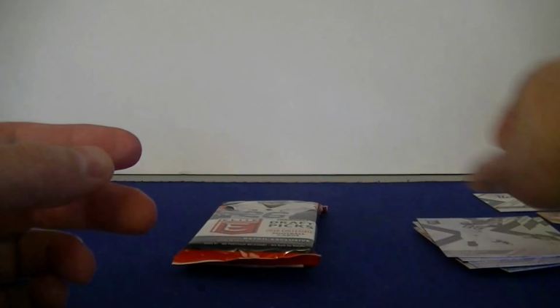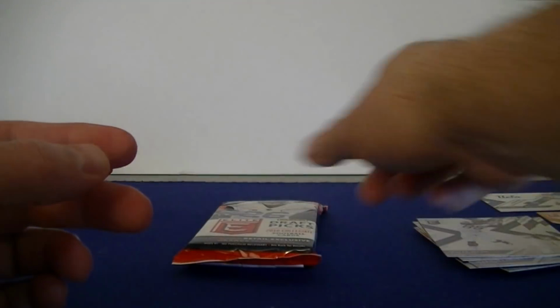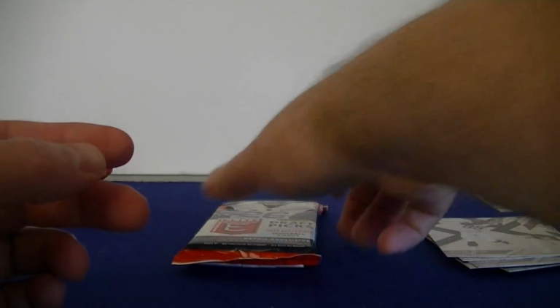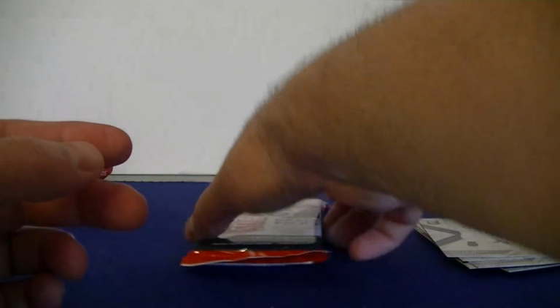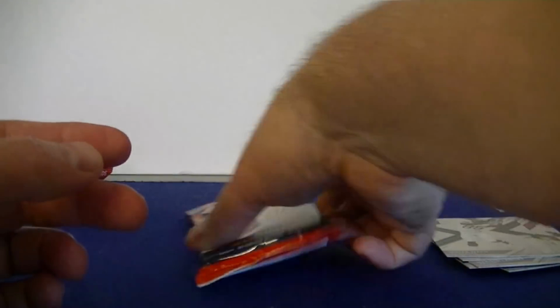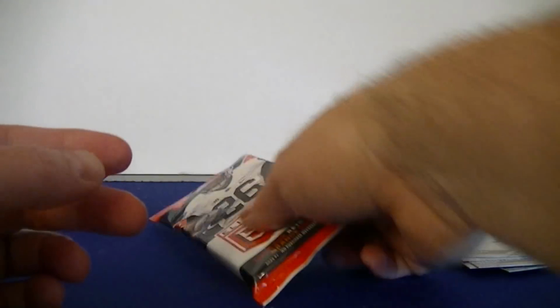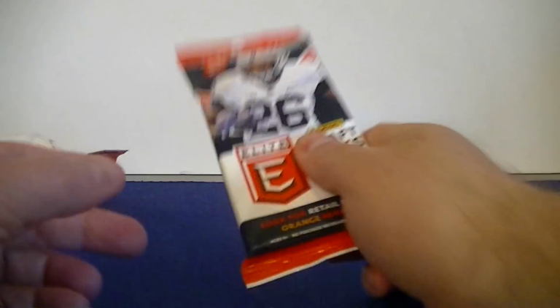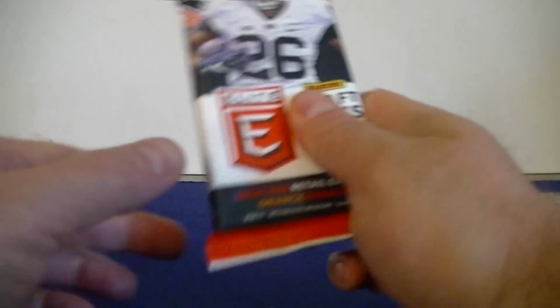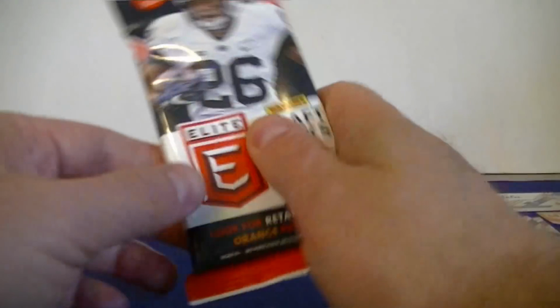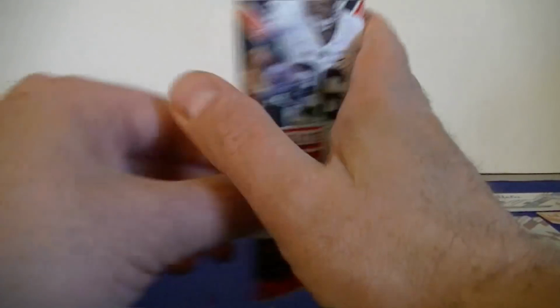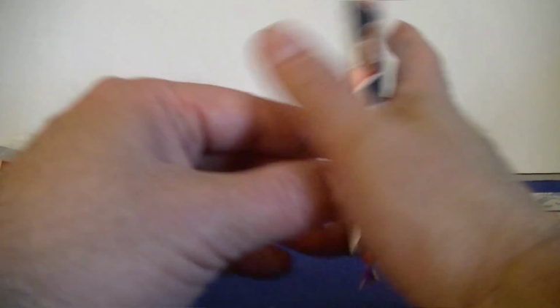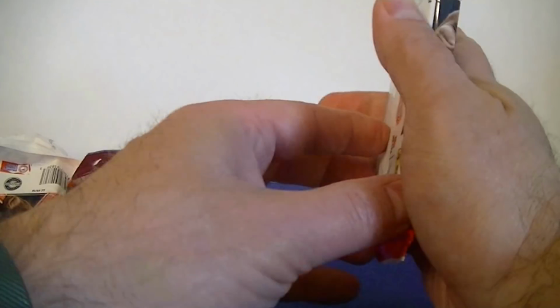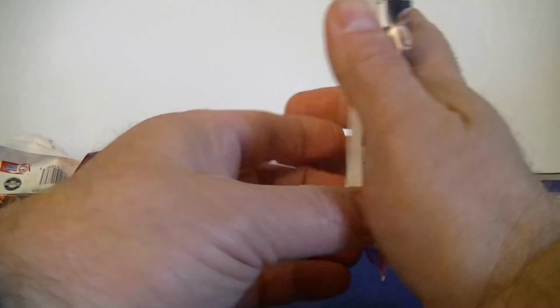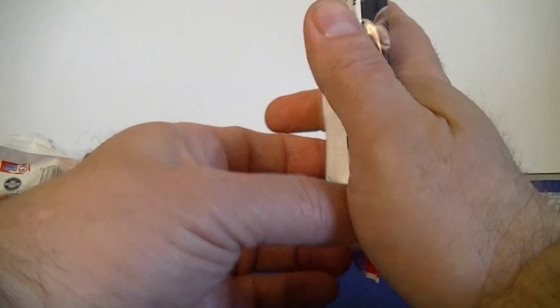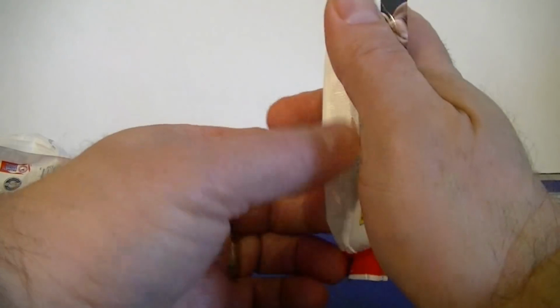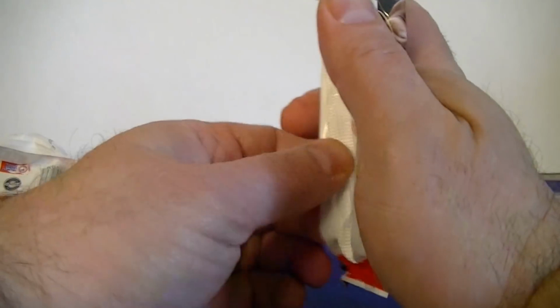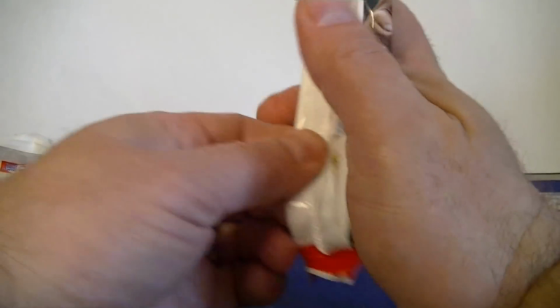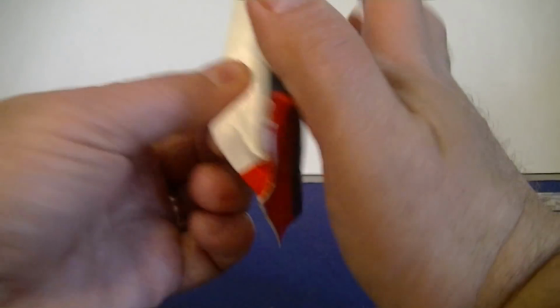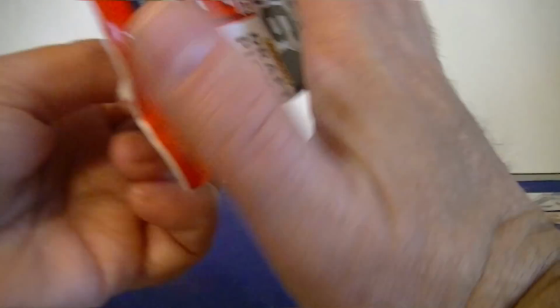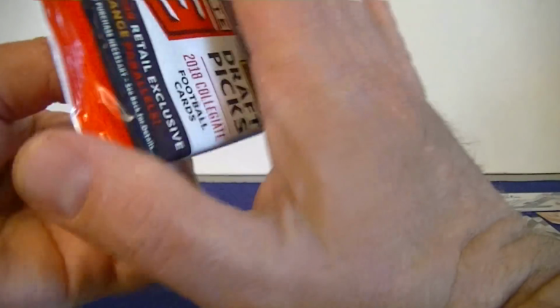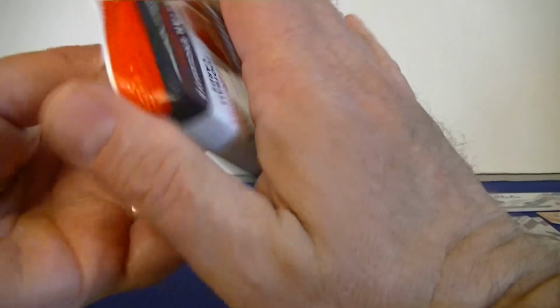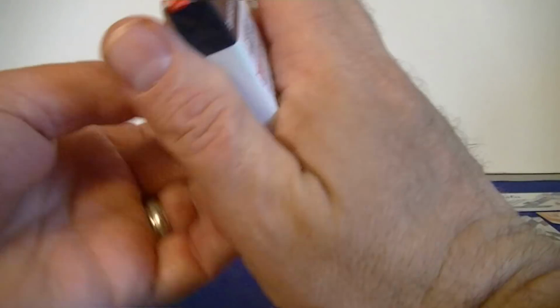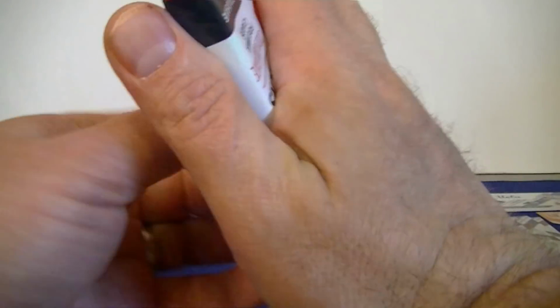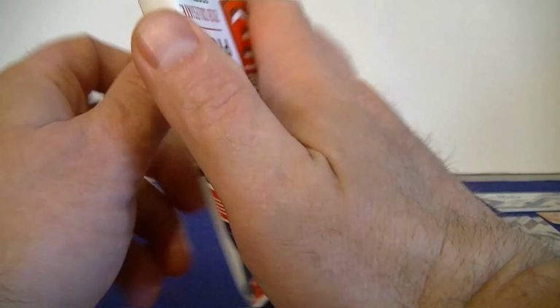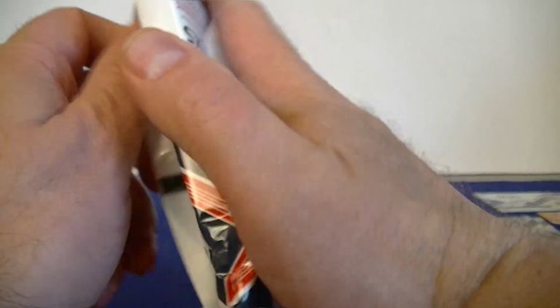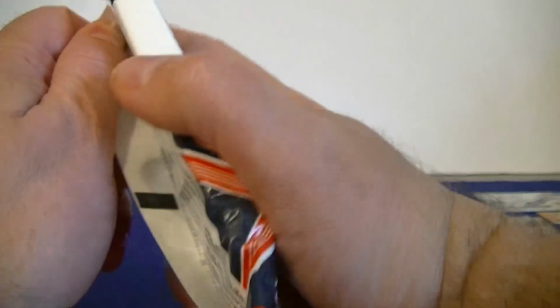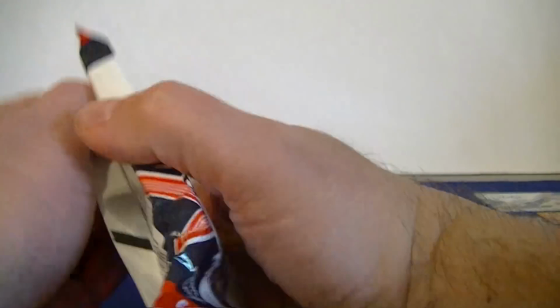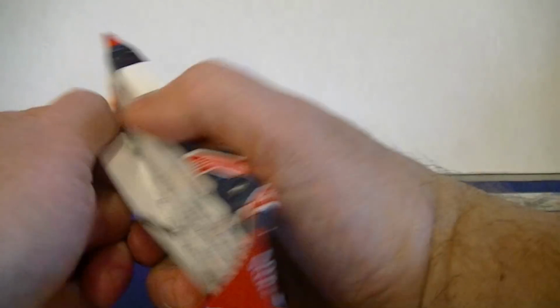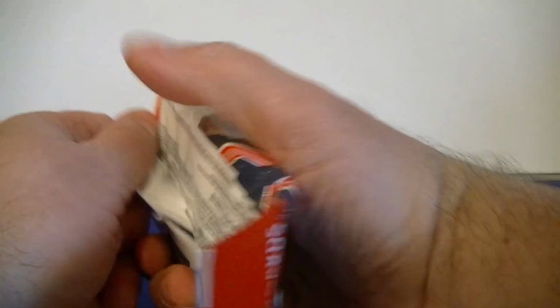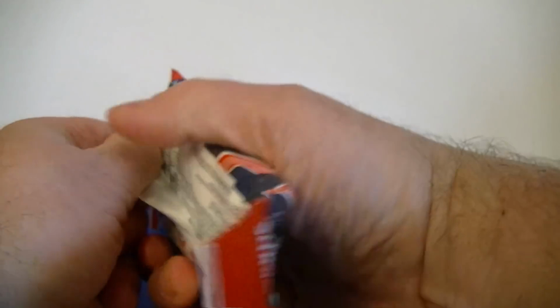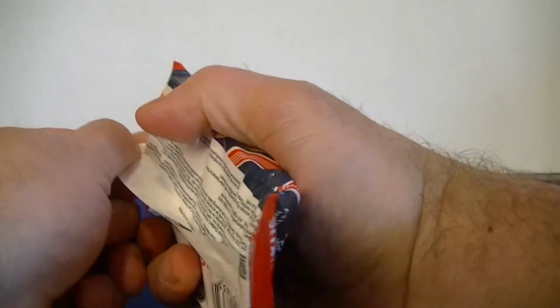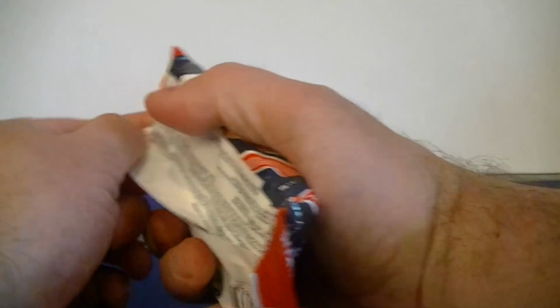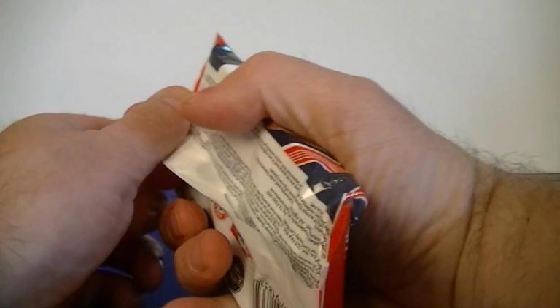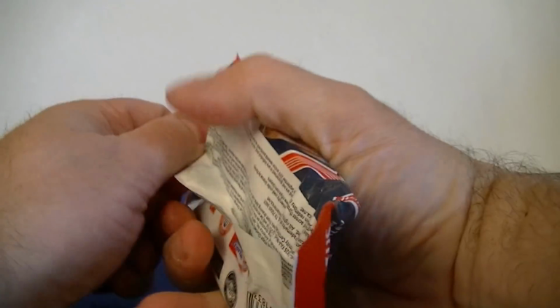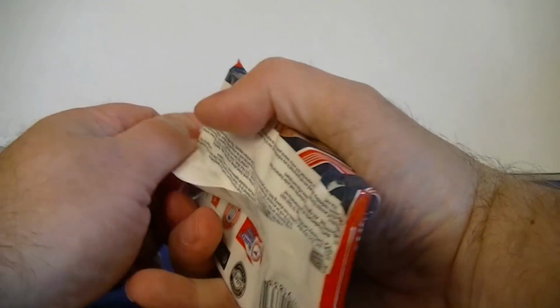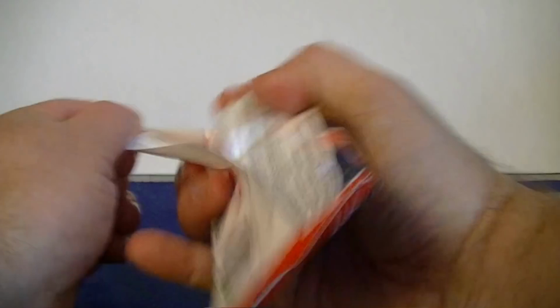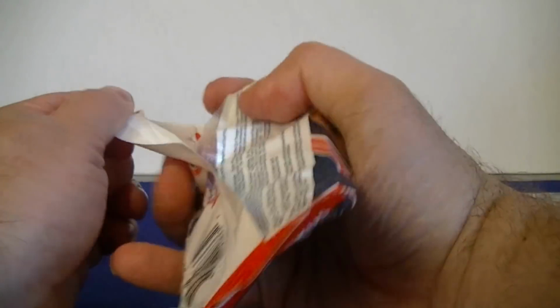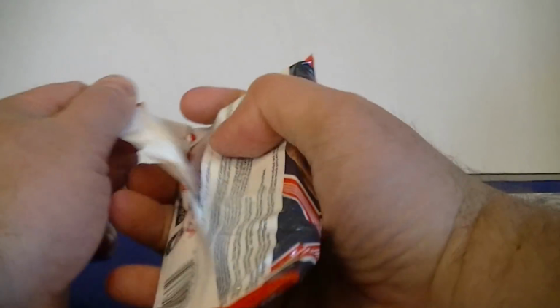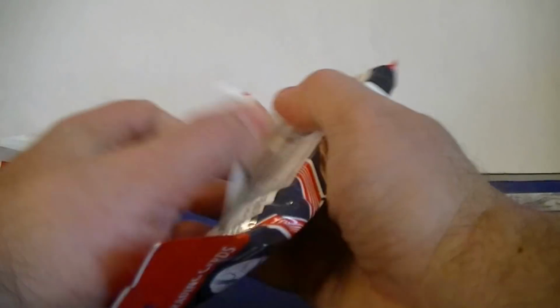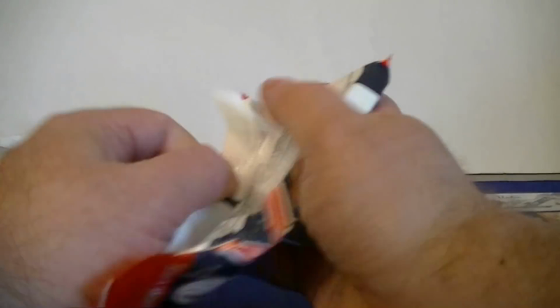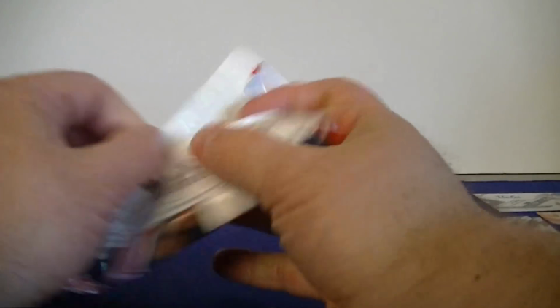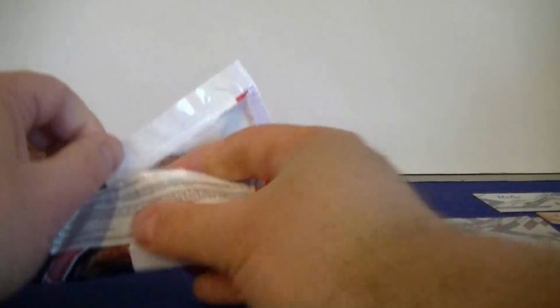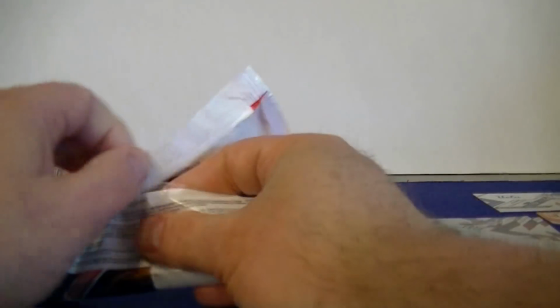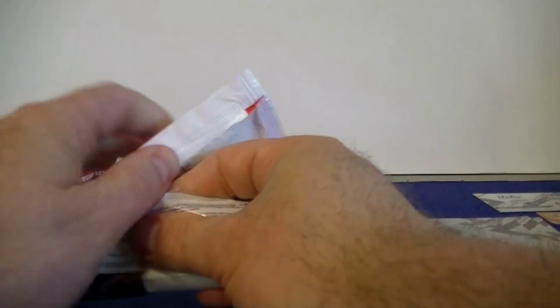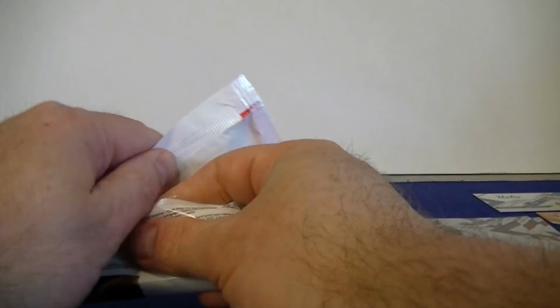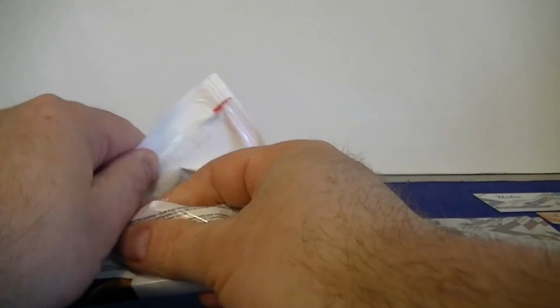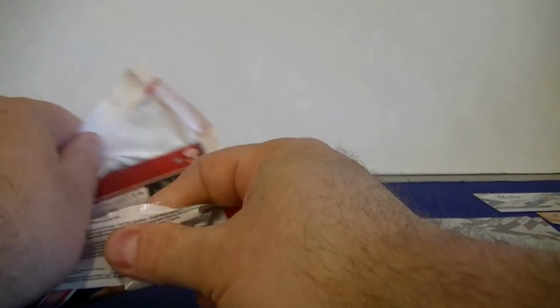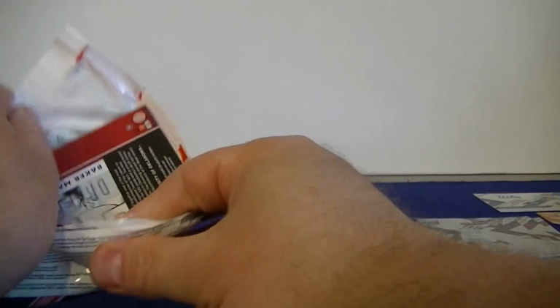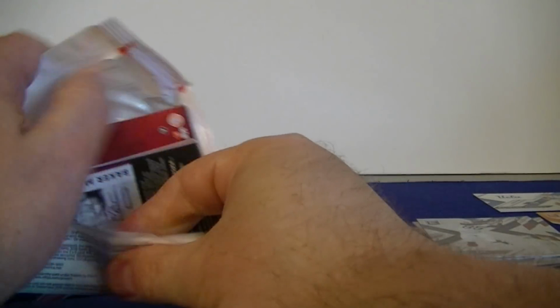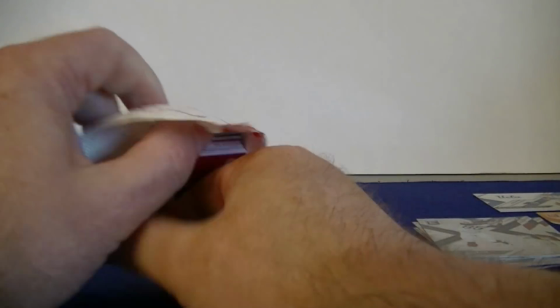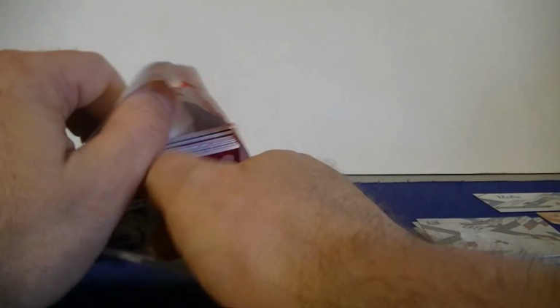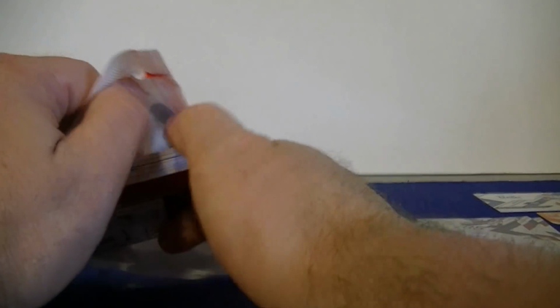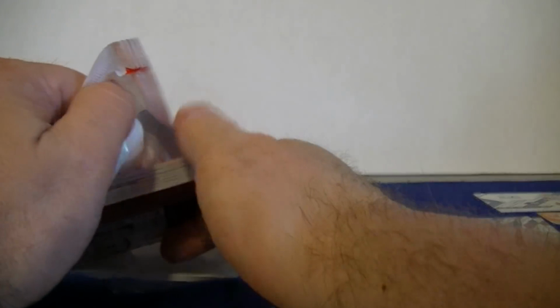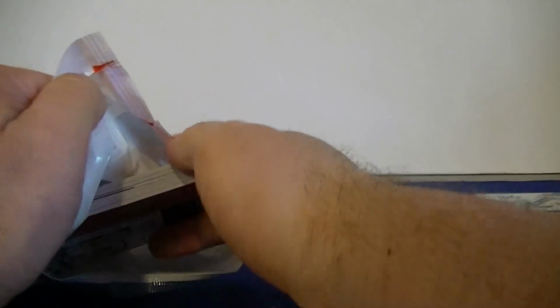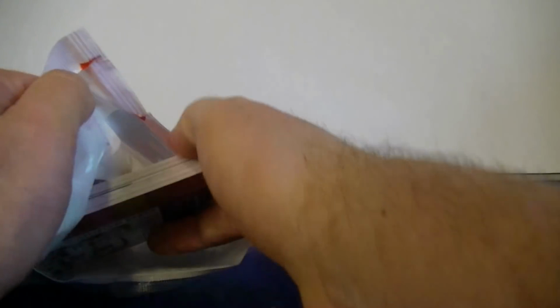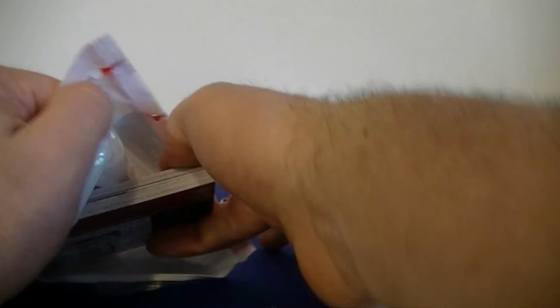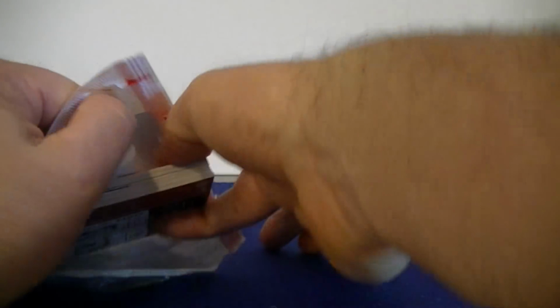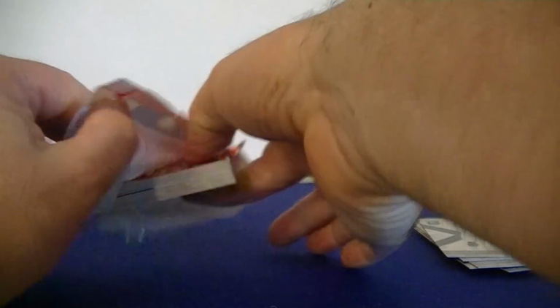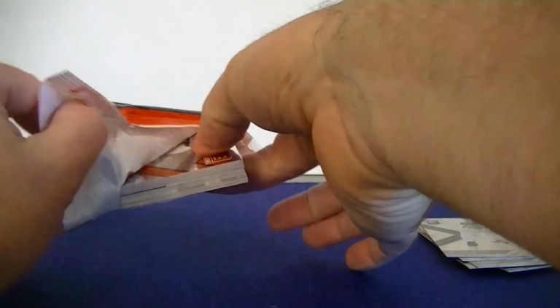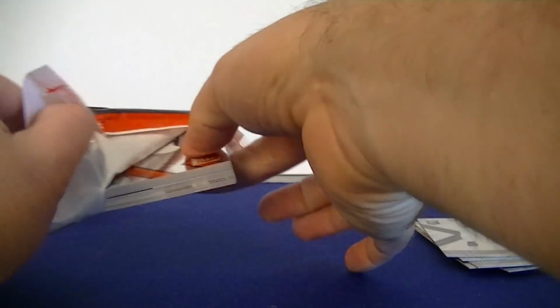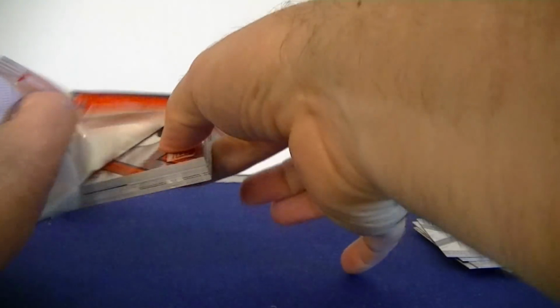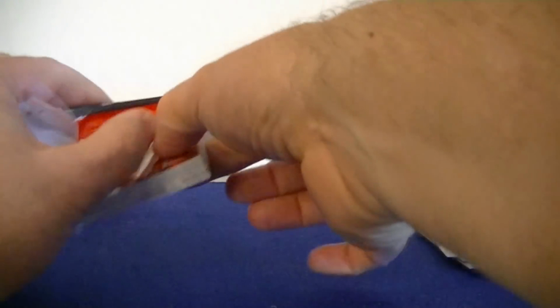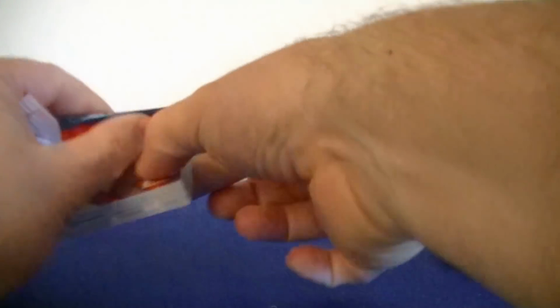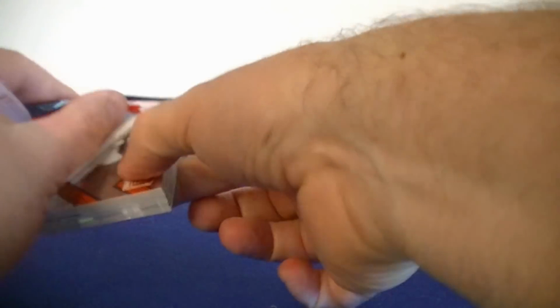All right, second pack. Pretty happy with the first pack — got the one orange parallel. Let's see the big quarterback names. Let's see what we can do in pack two here.